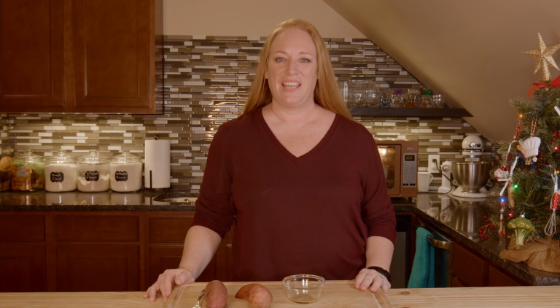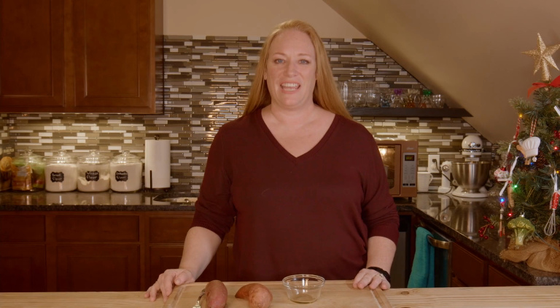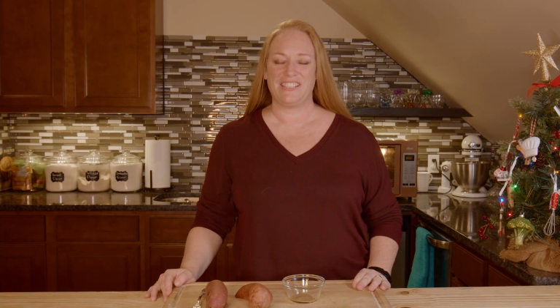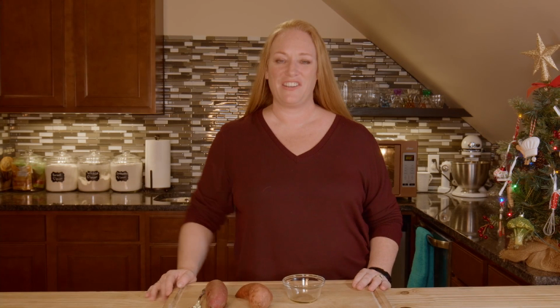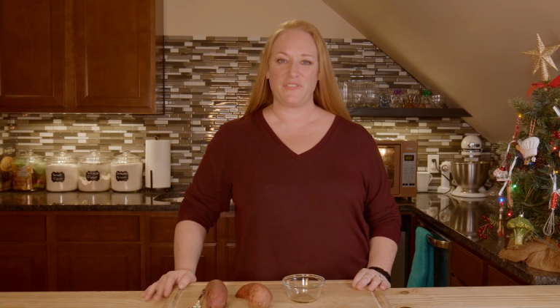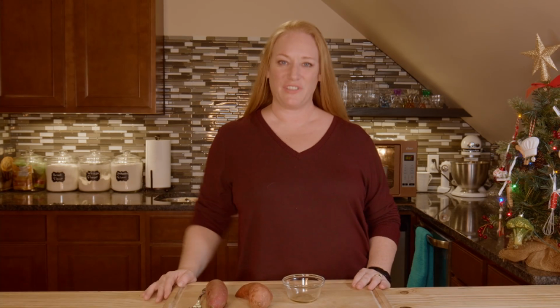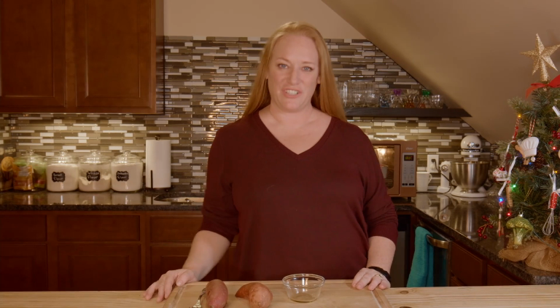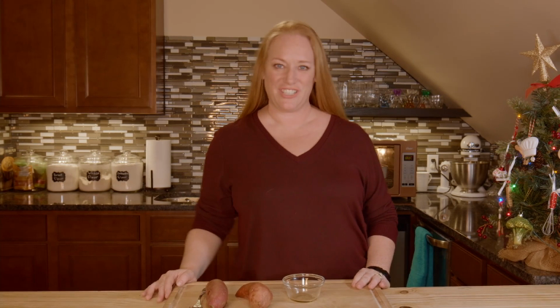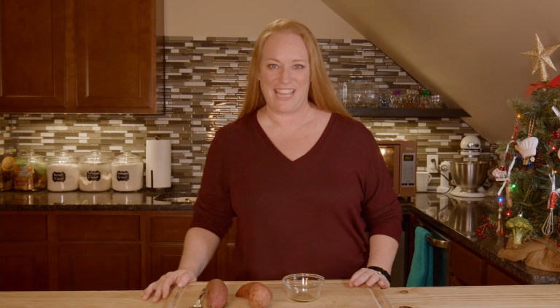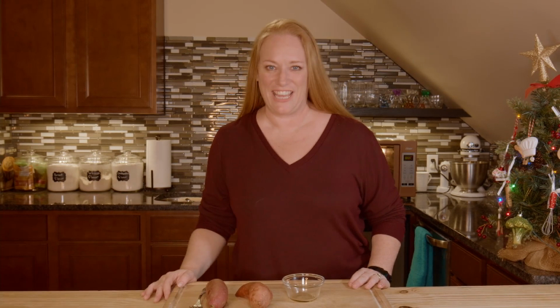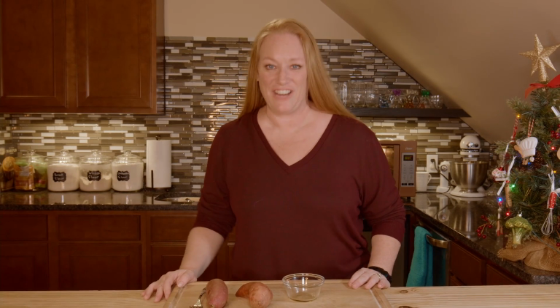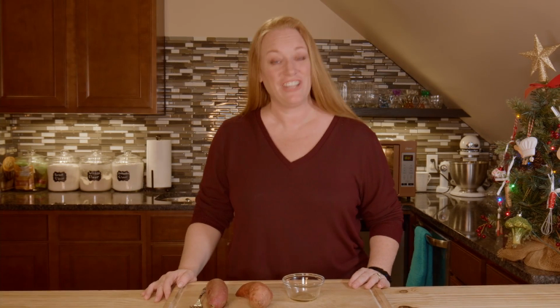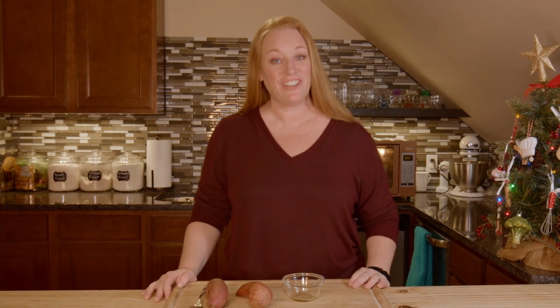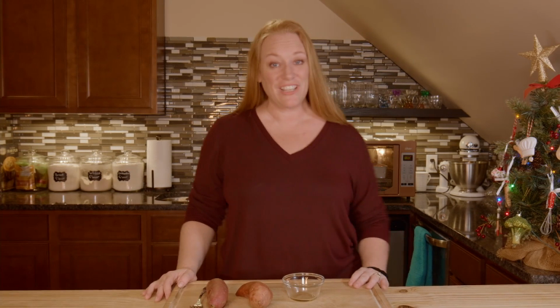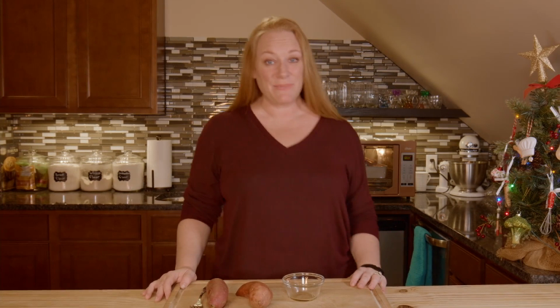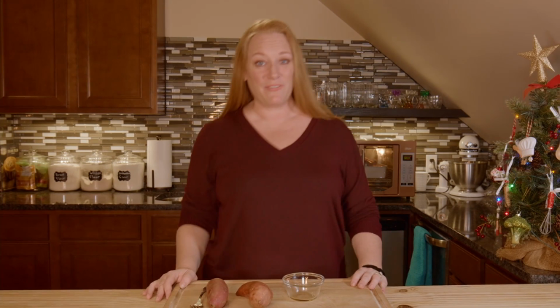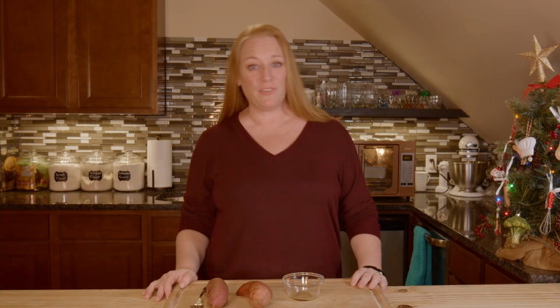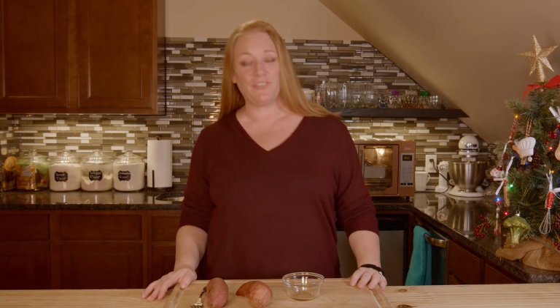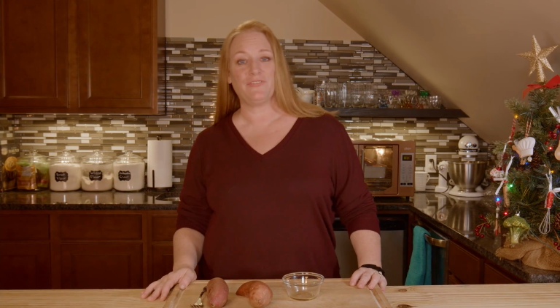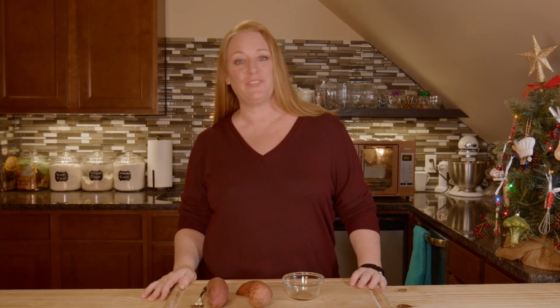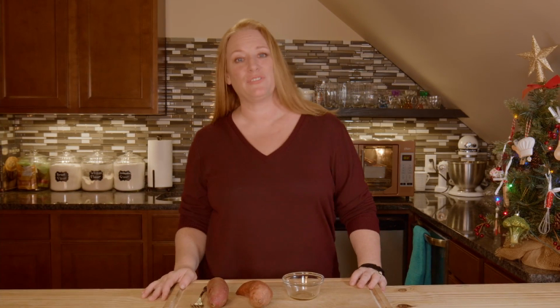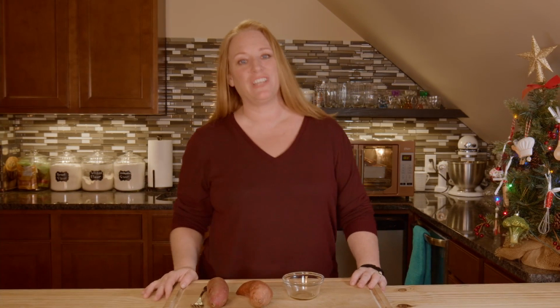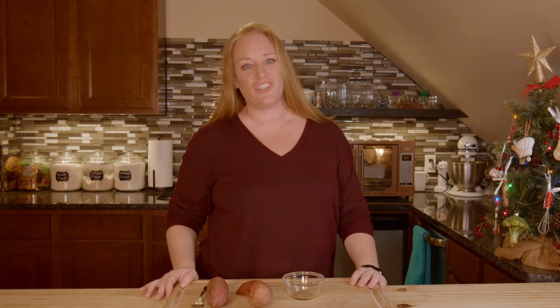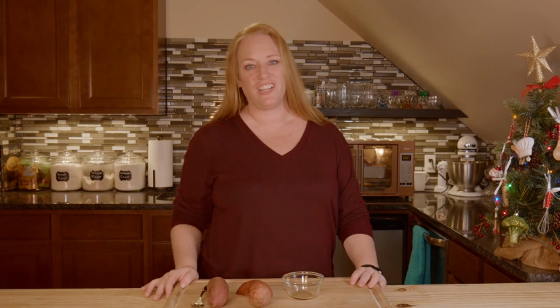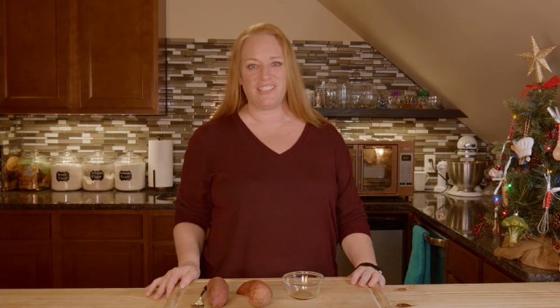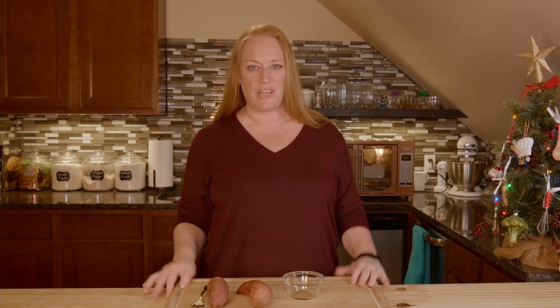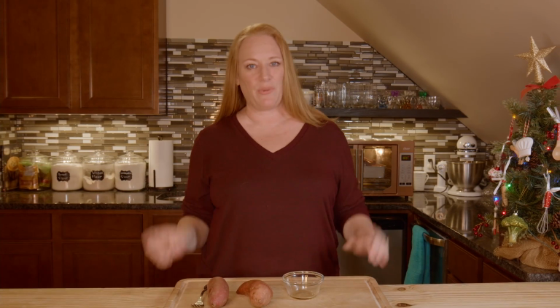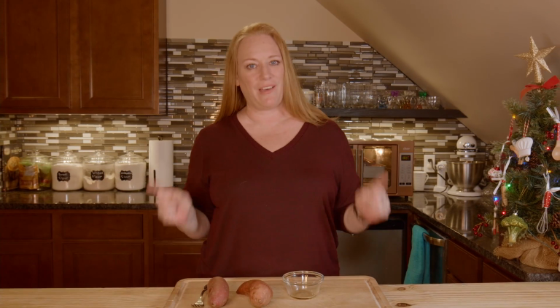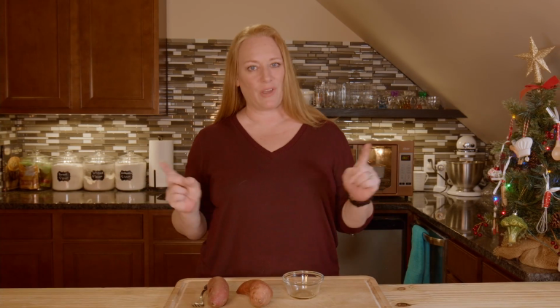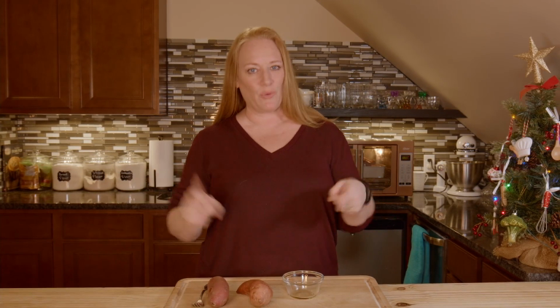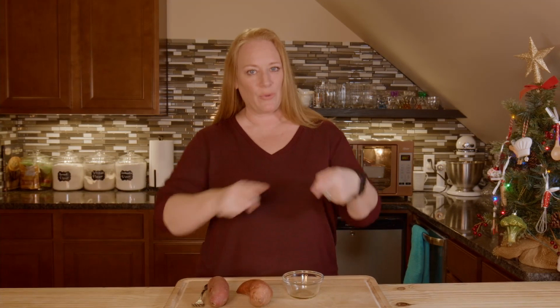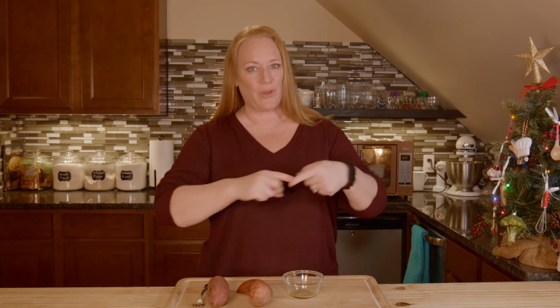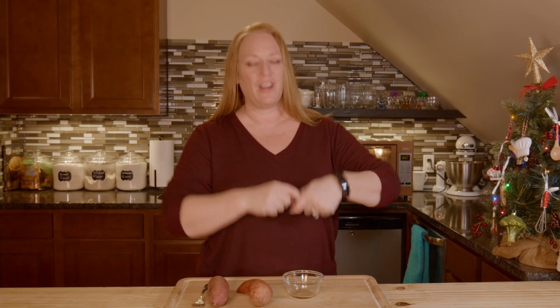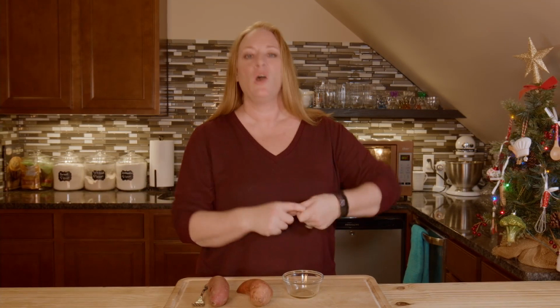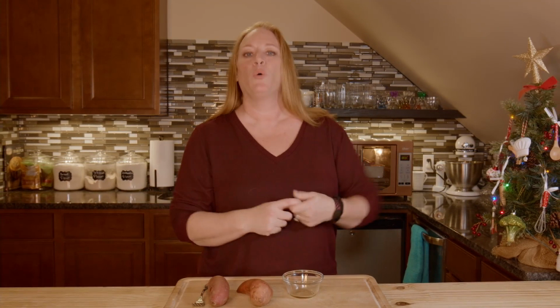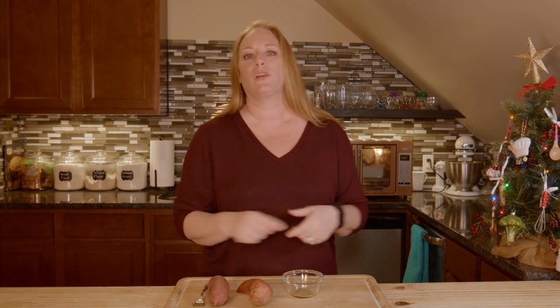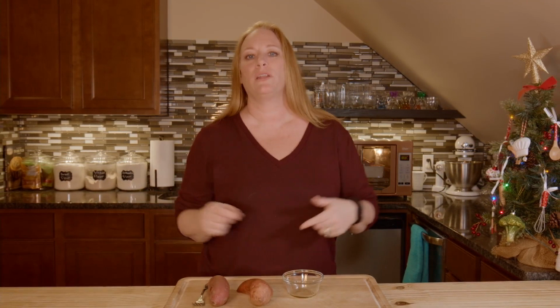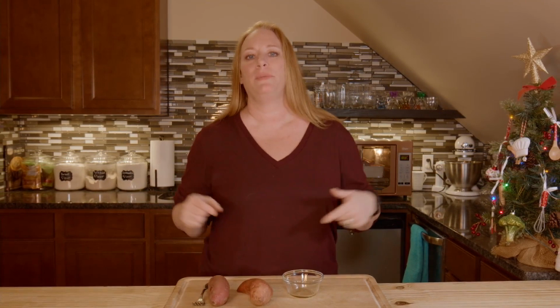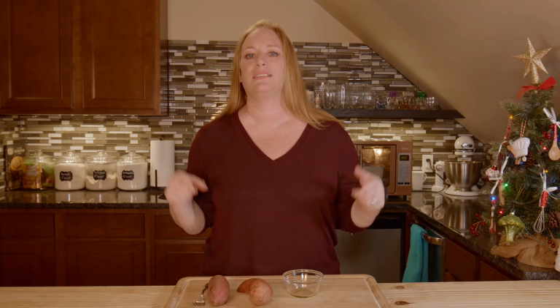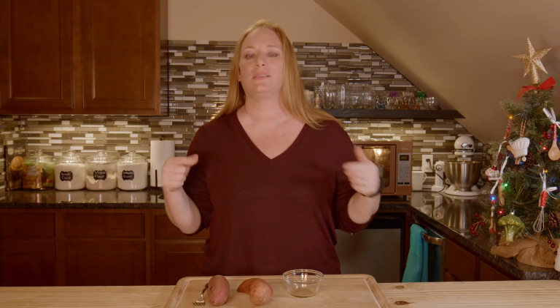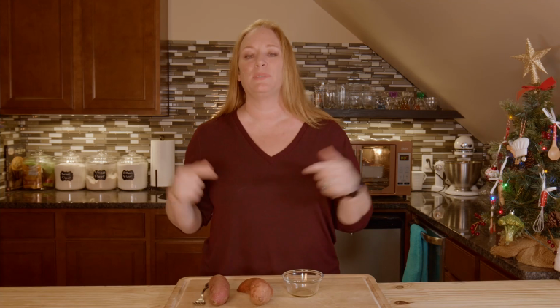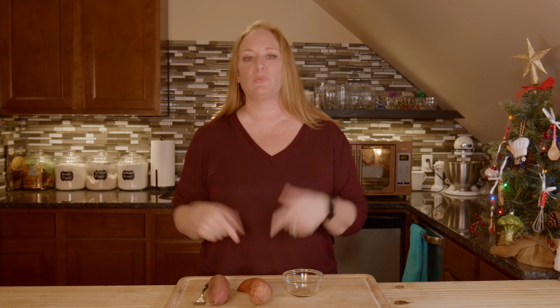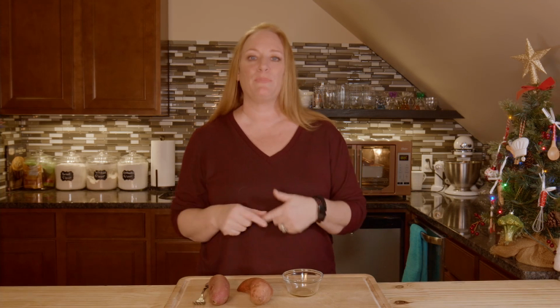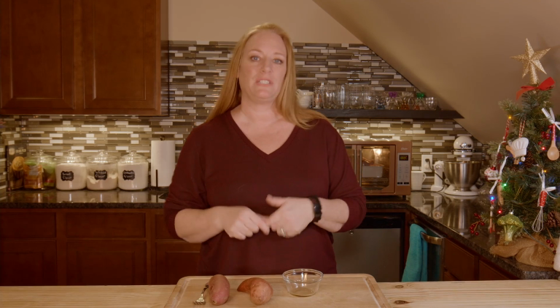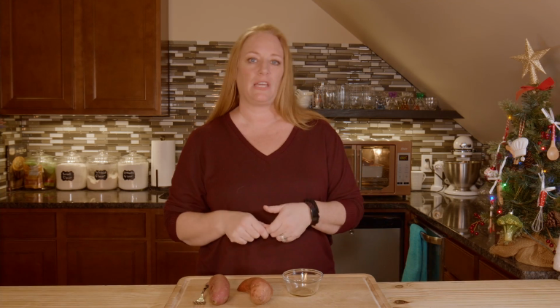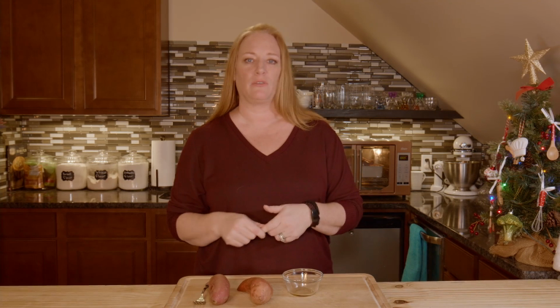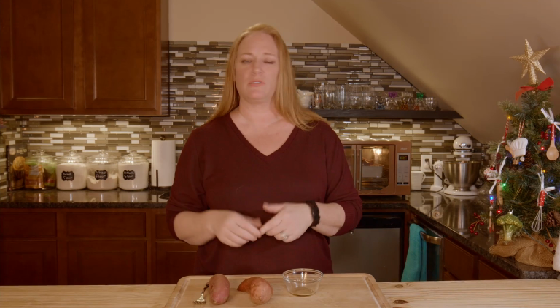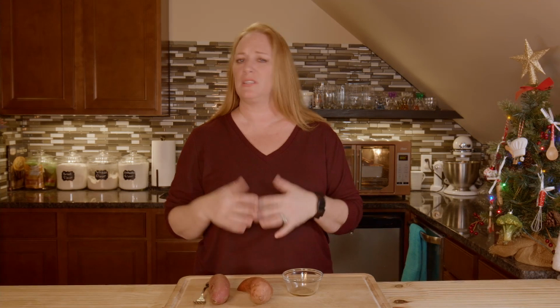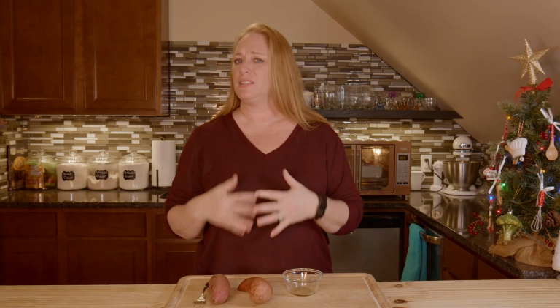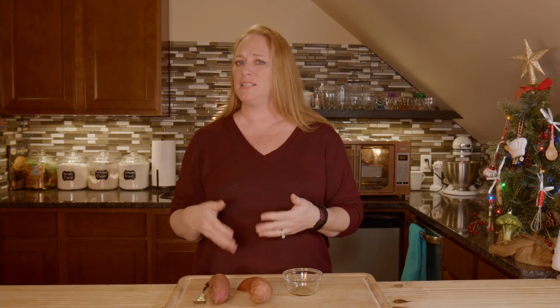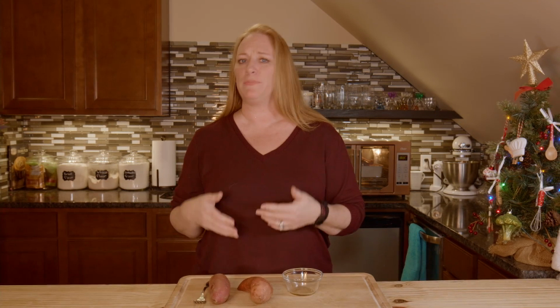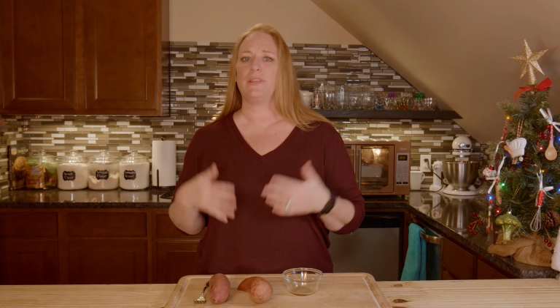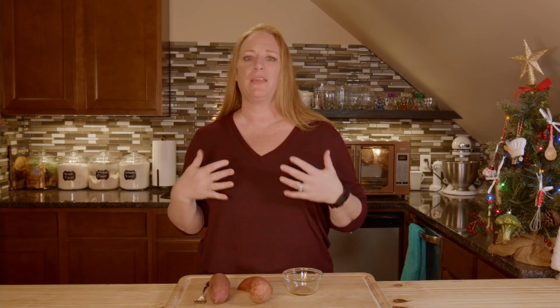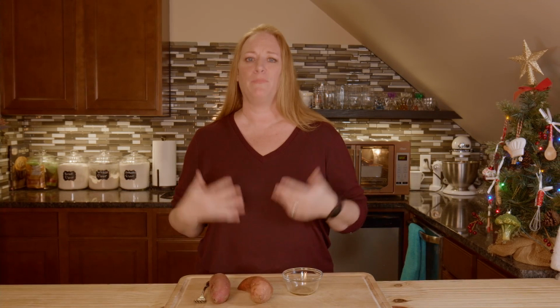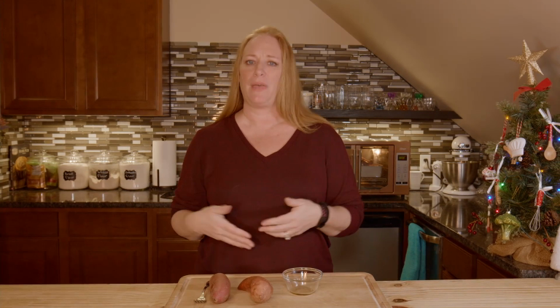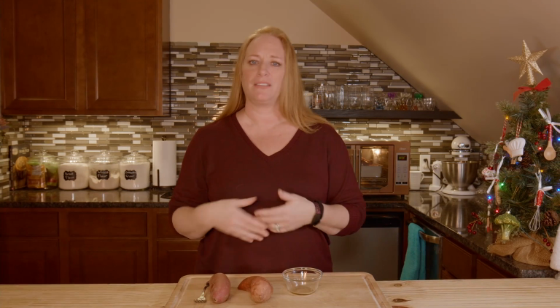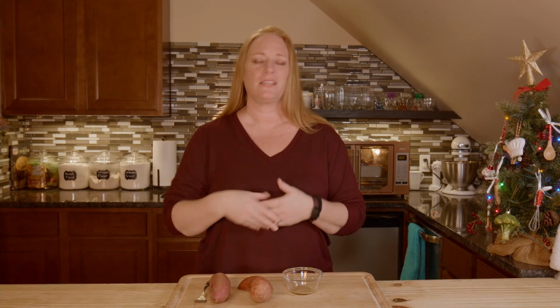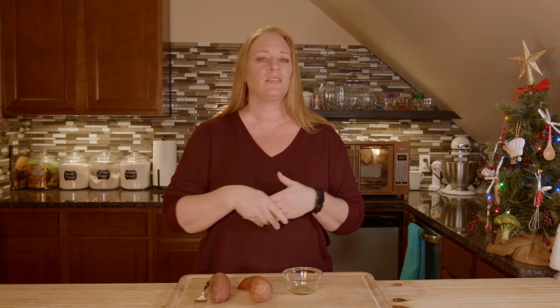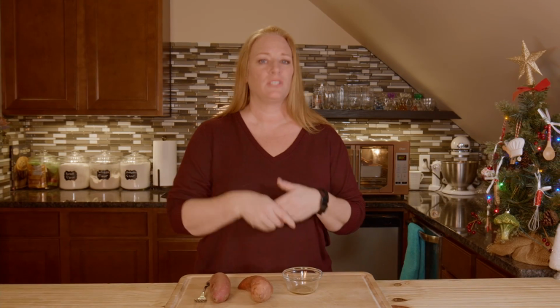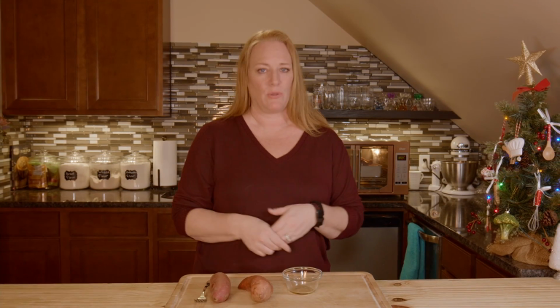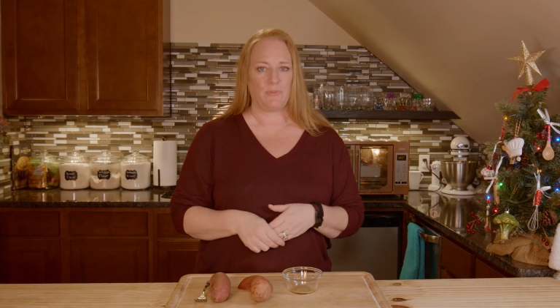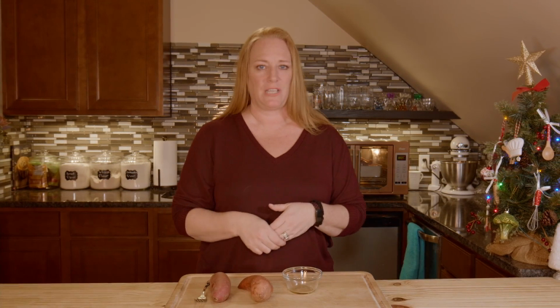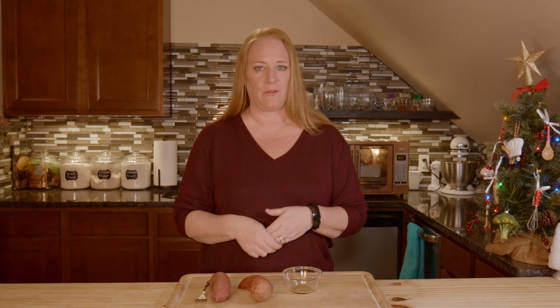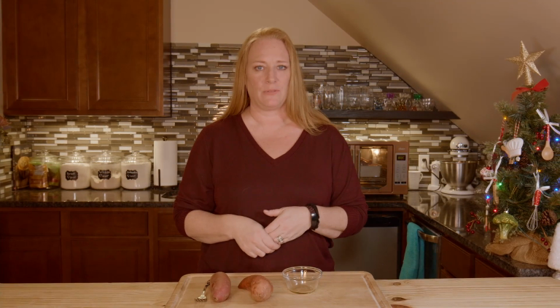It's another delicious day here in the Let's Make Food from Food Kitchen and today we have a quick one. We're going to make some sweet potatoes — simply baked sweet potatoes.